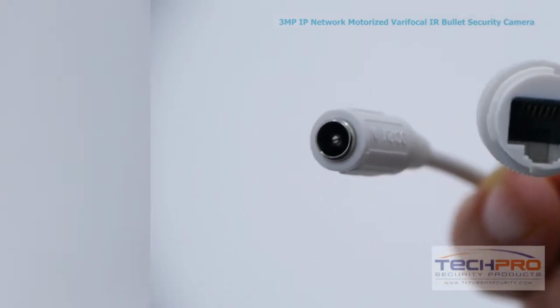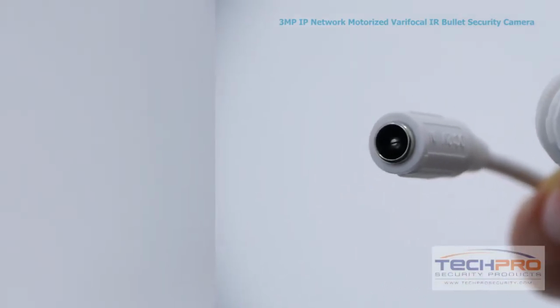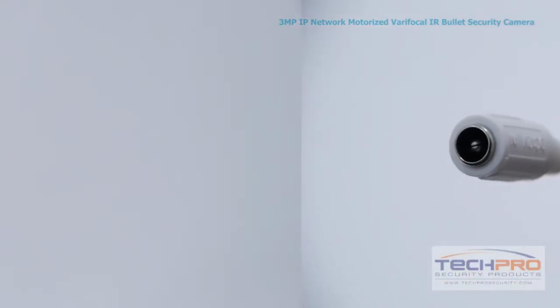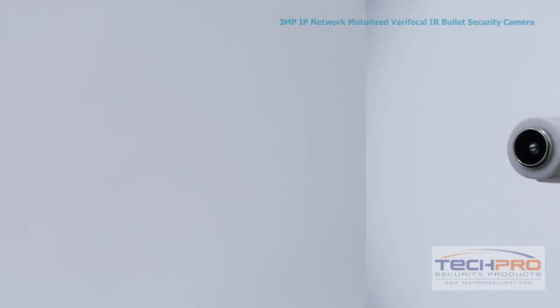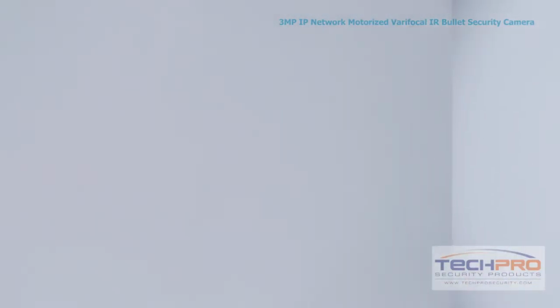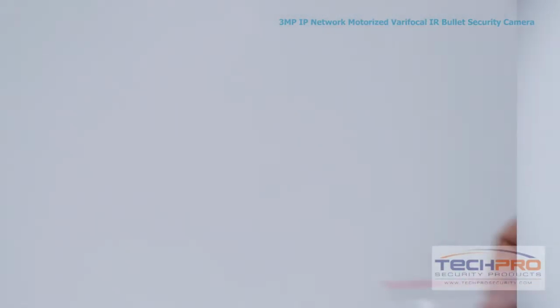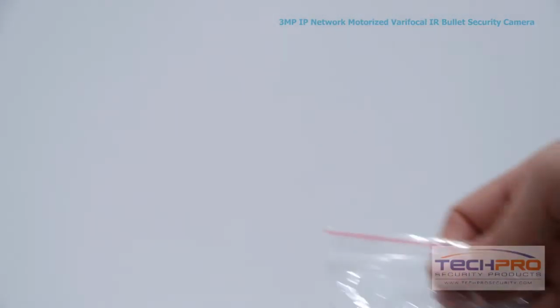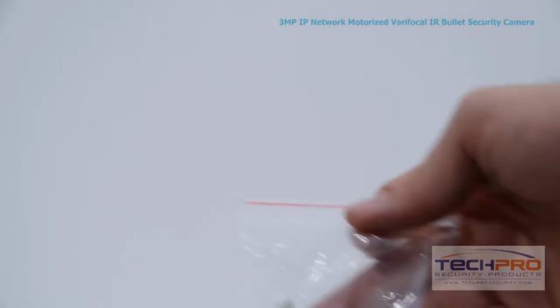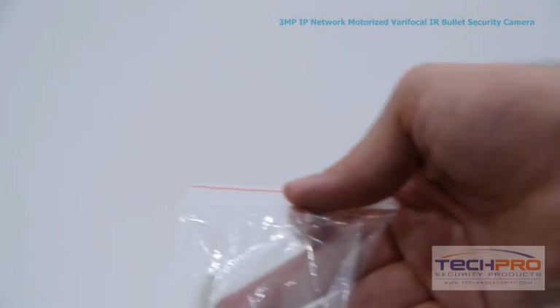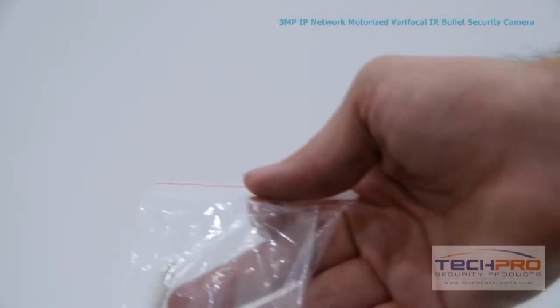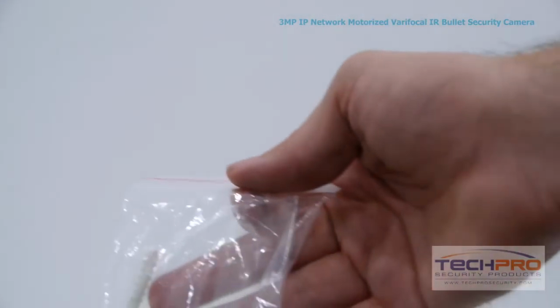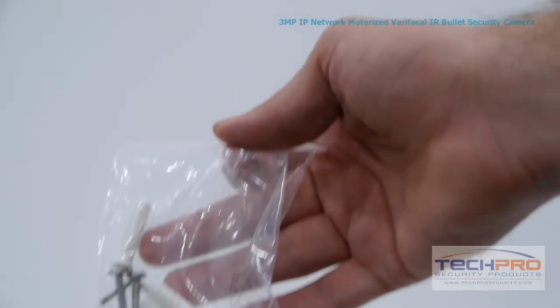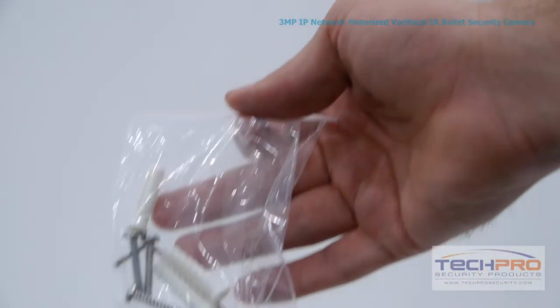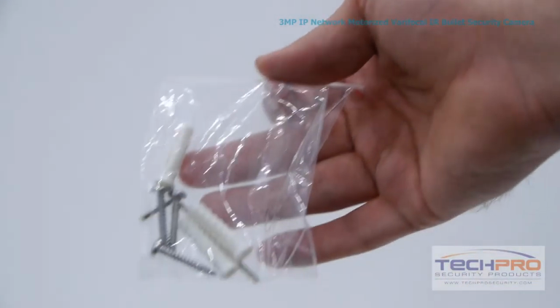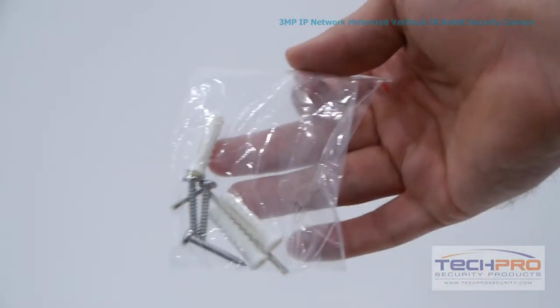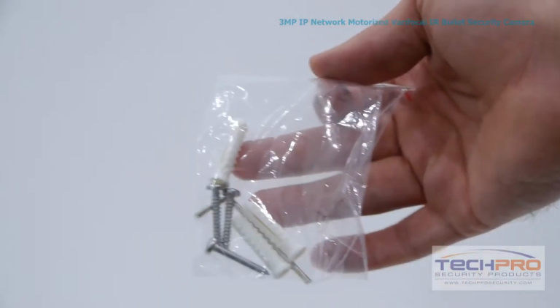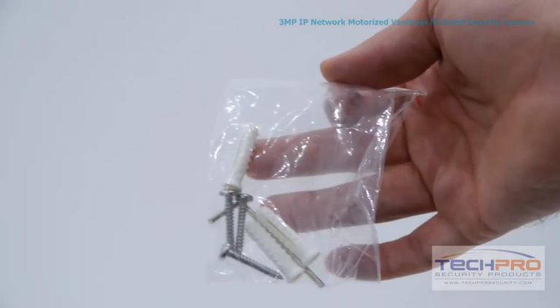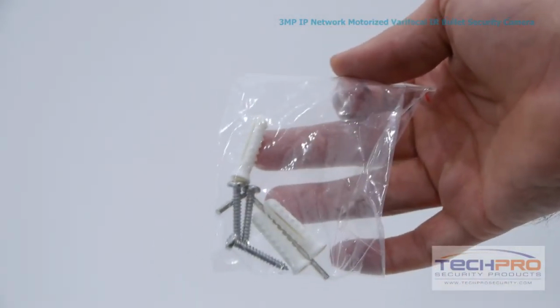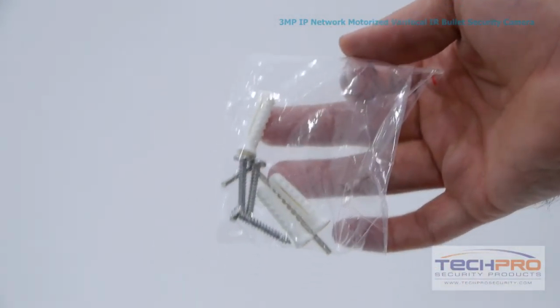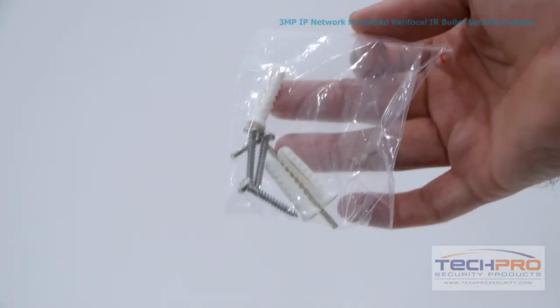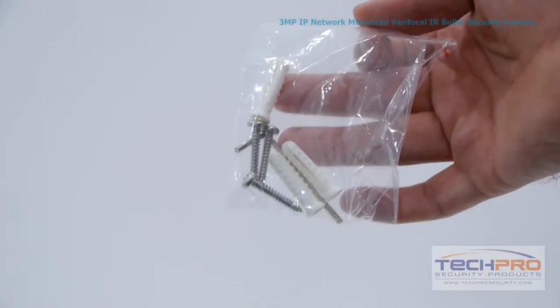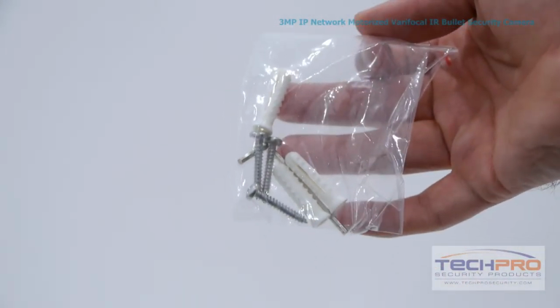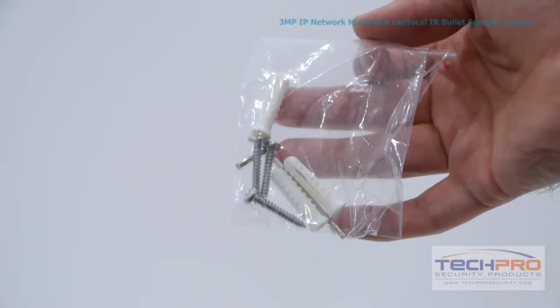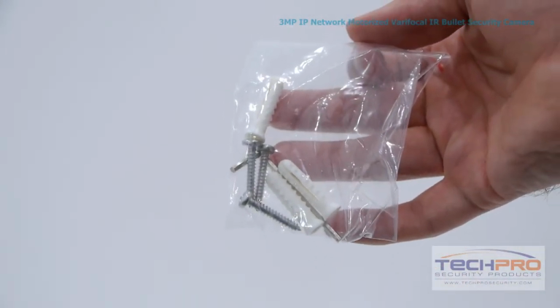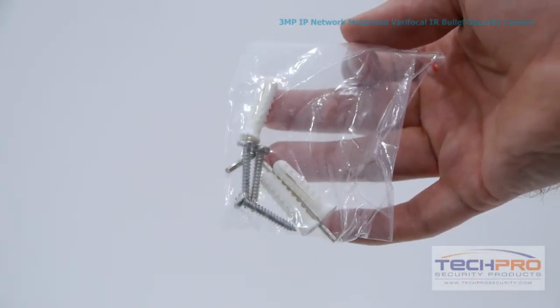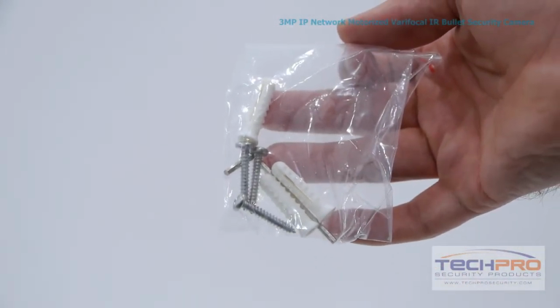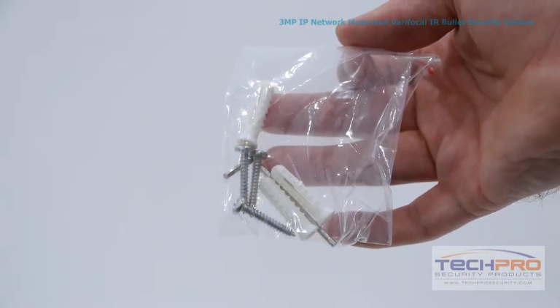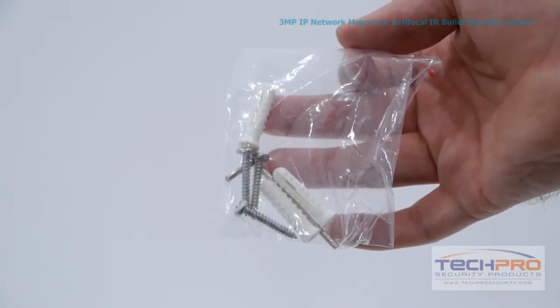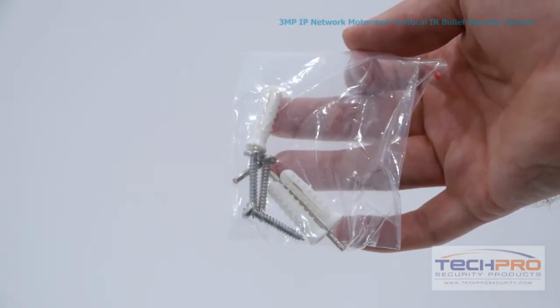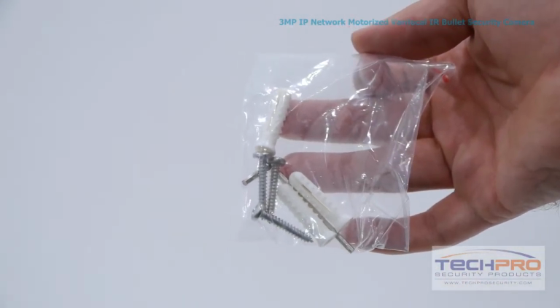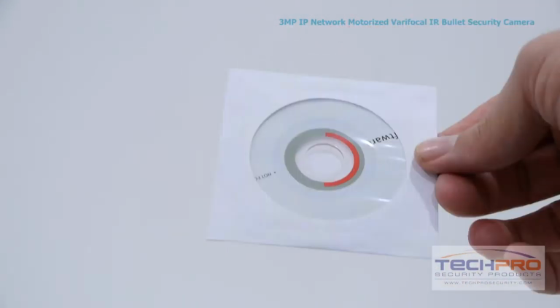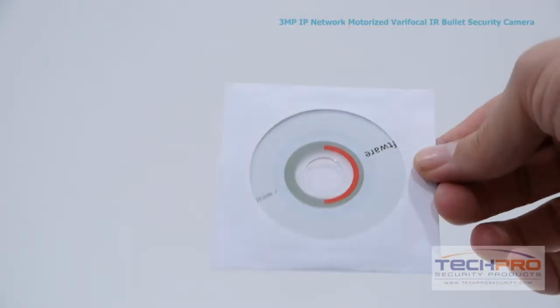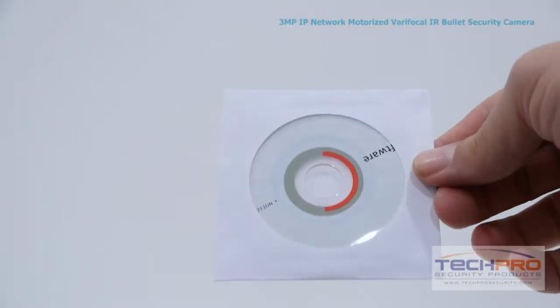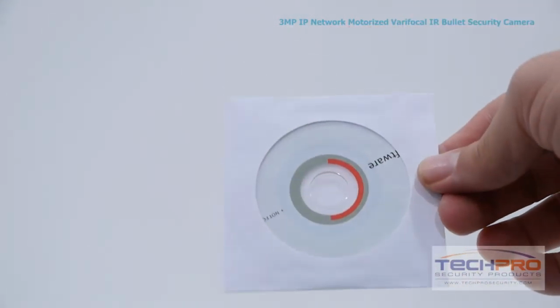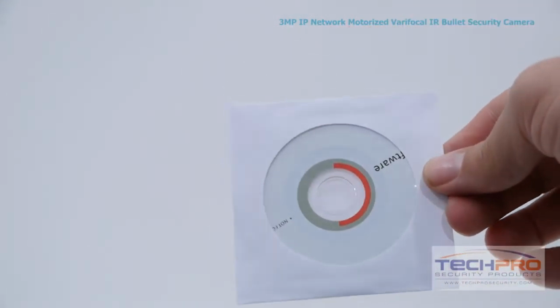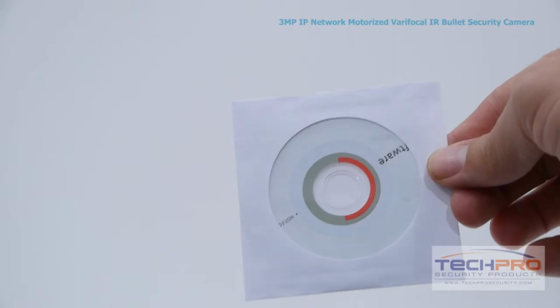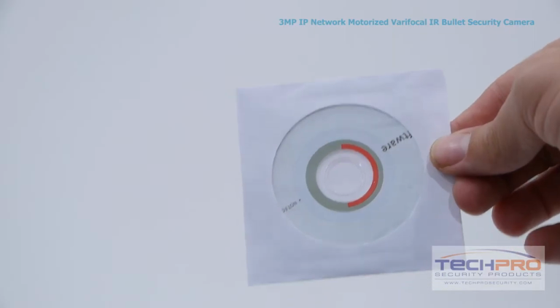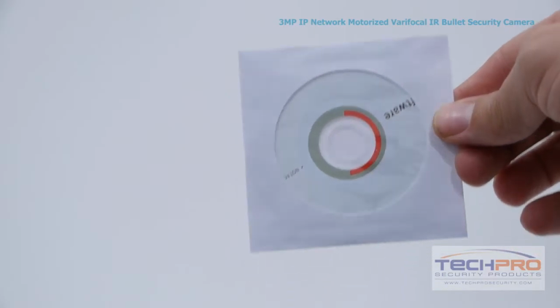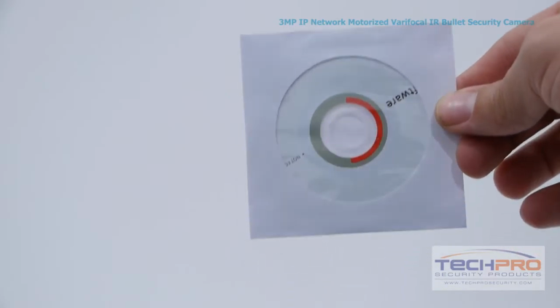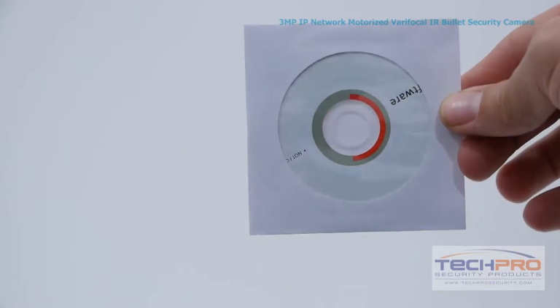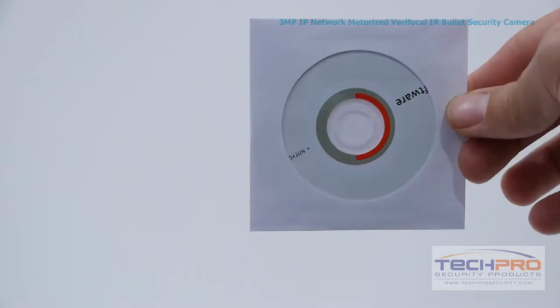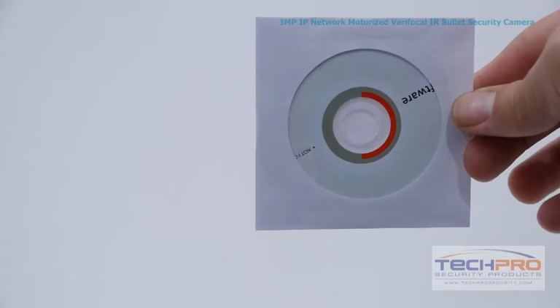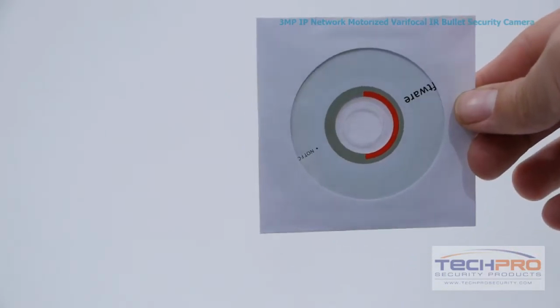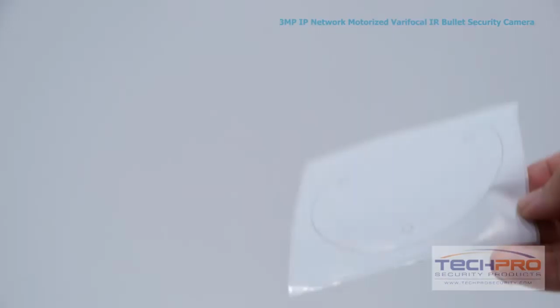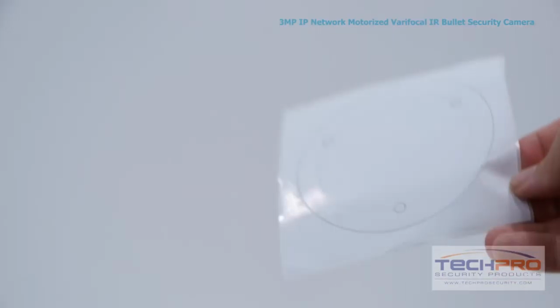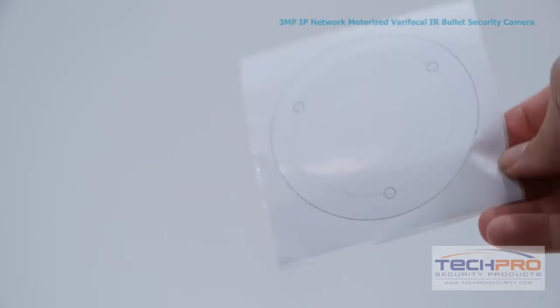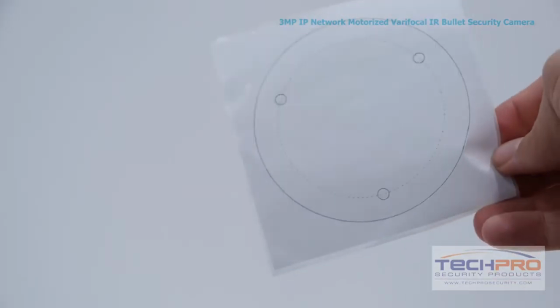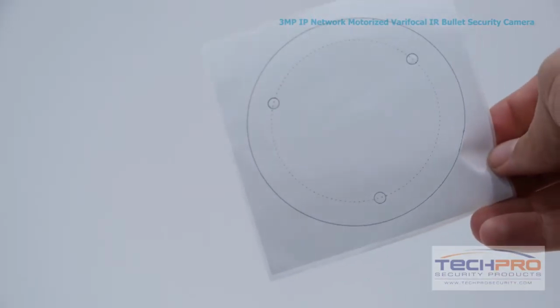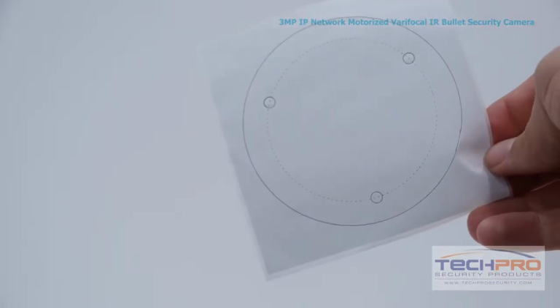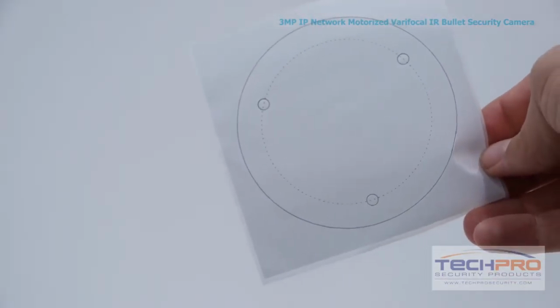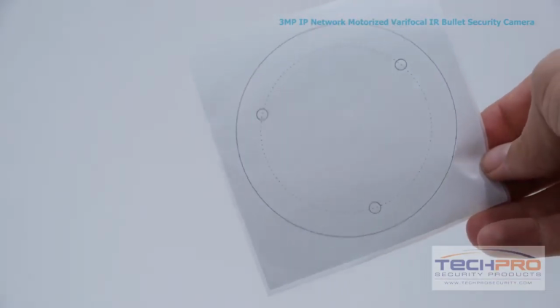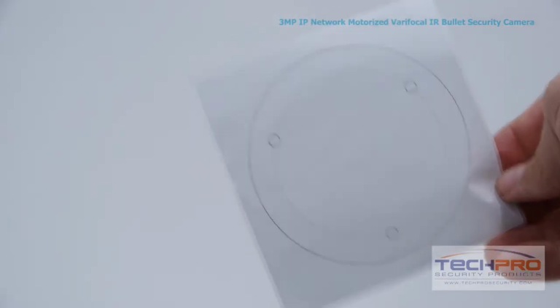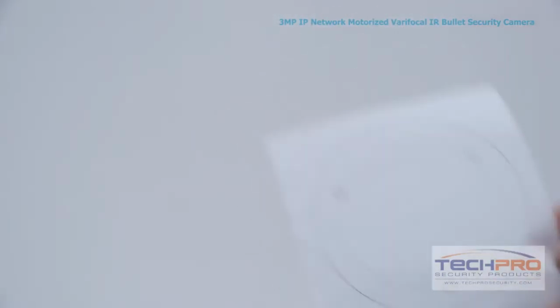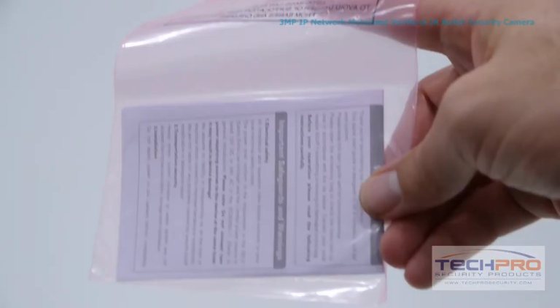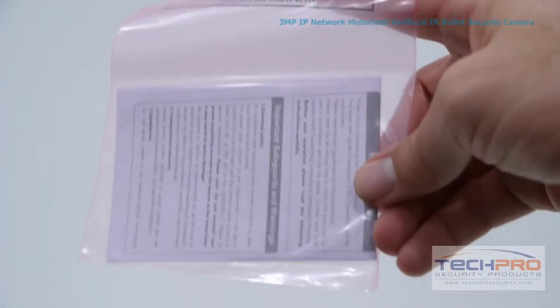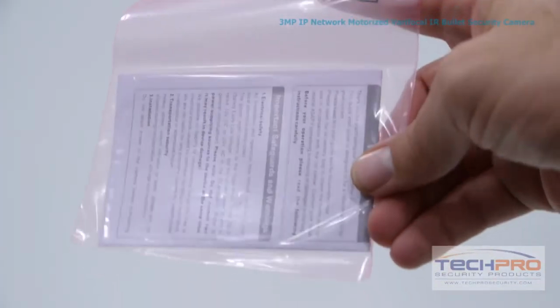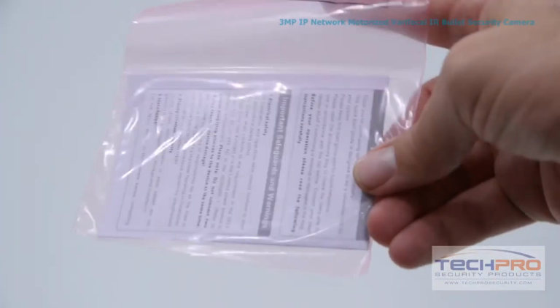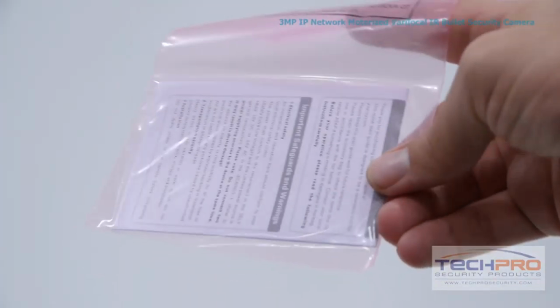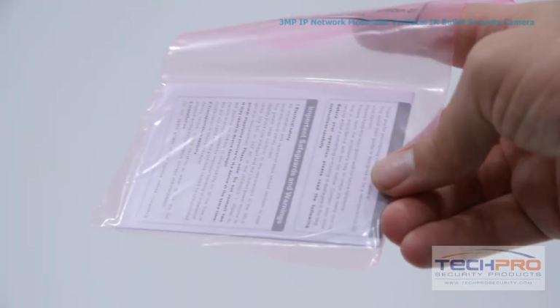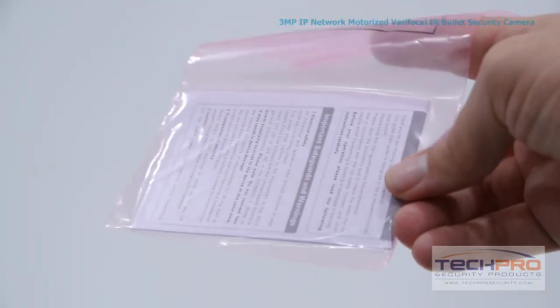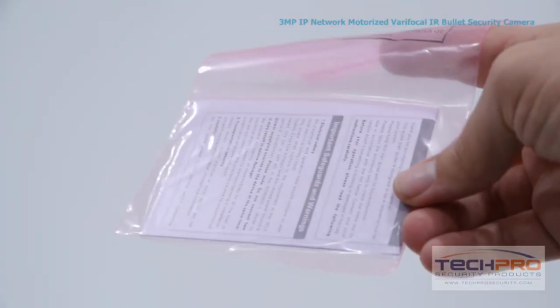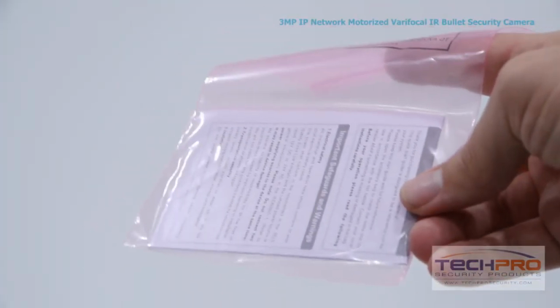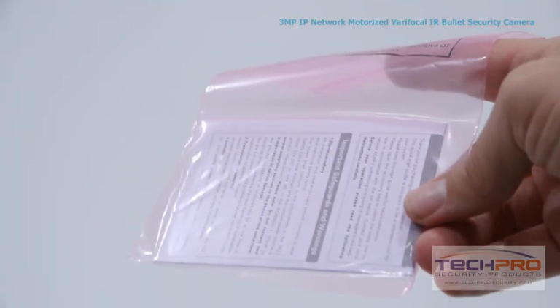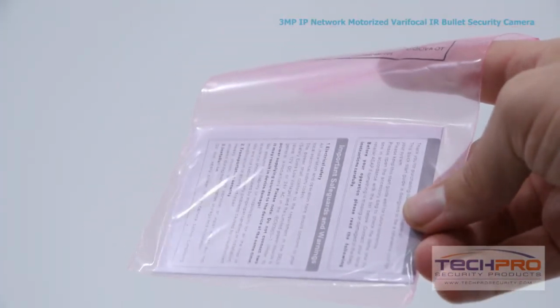Inside the box you'll find a bag of screws, anchors, and an allen wrench, an installation disk, a mounting template, and an instruction manual.